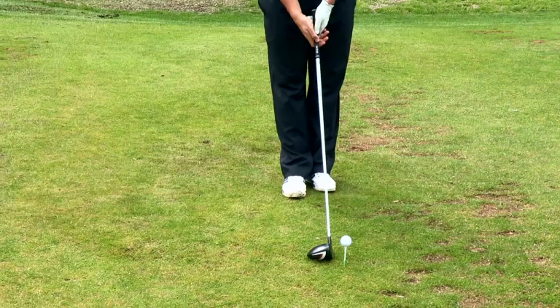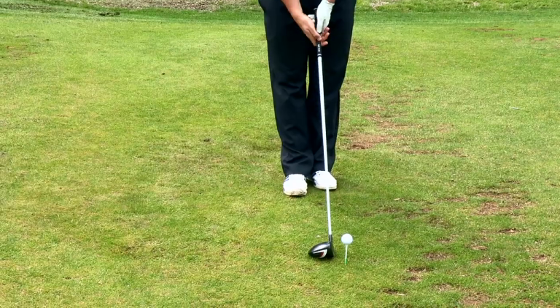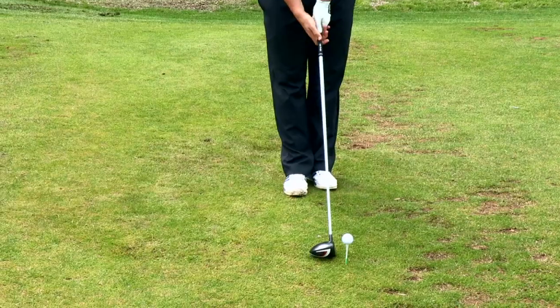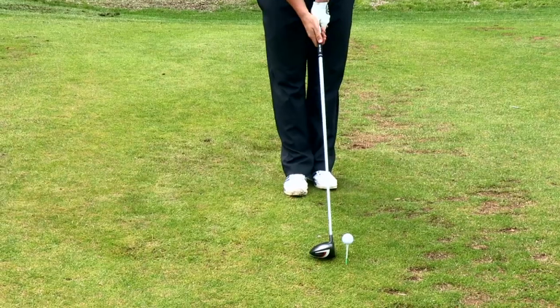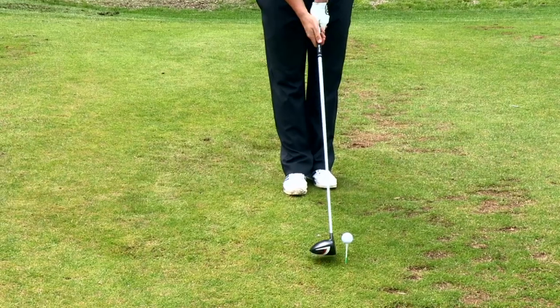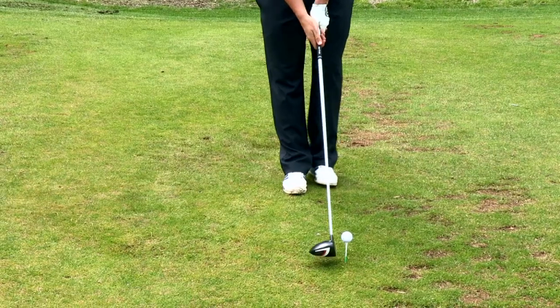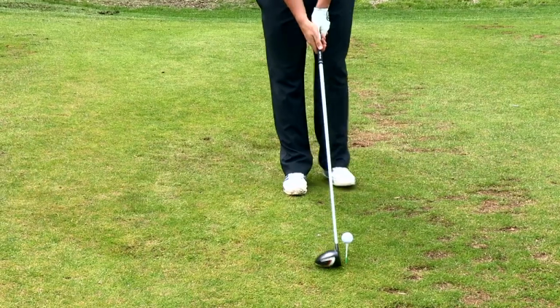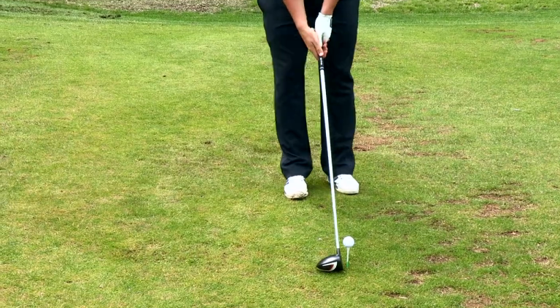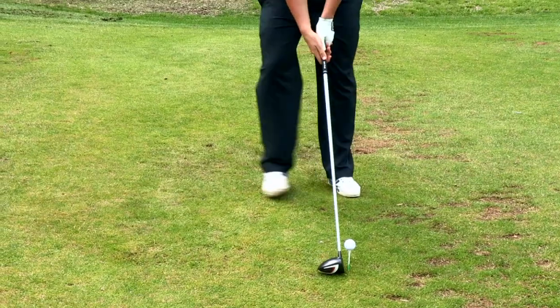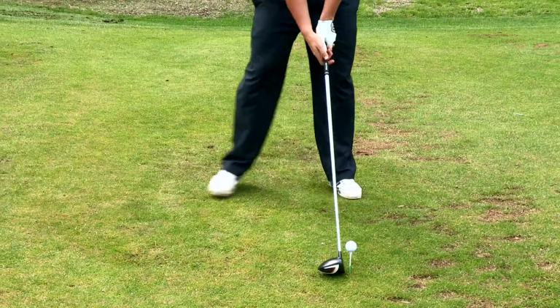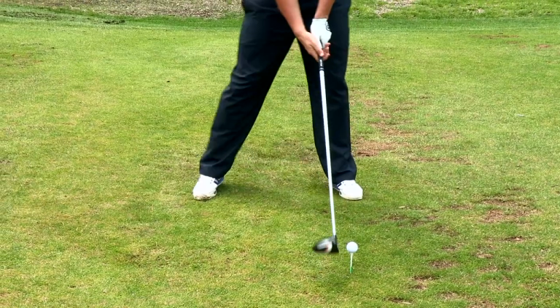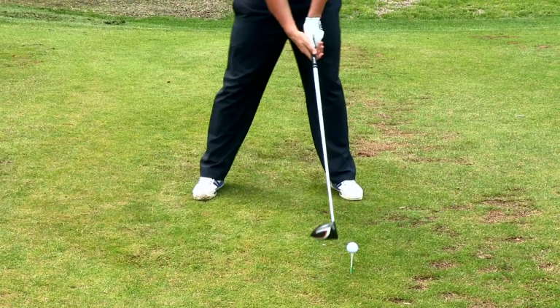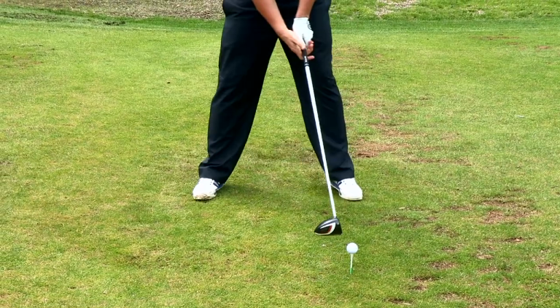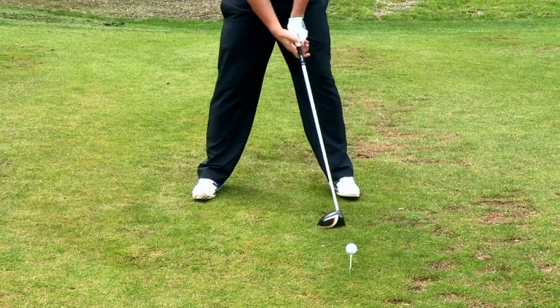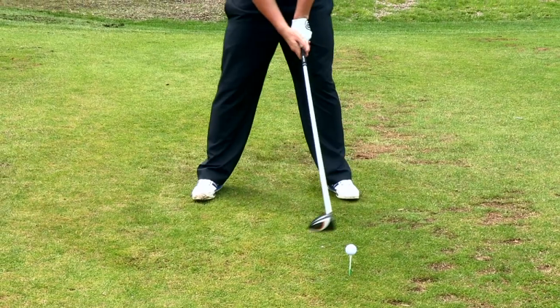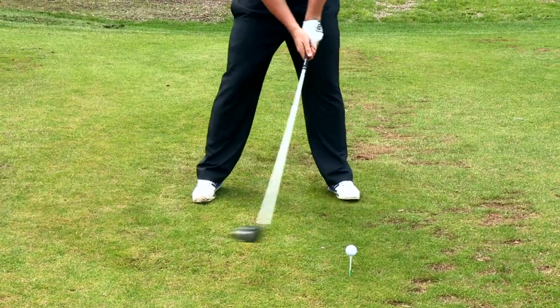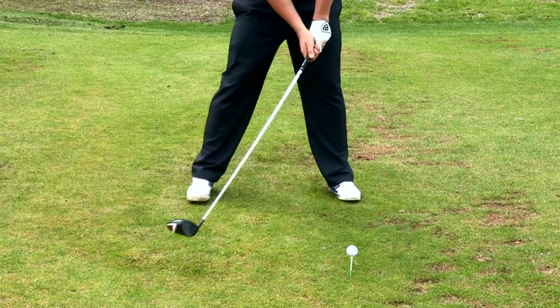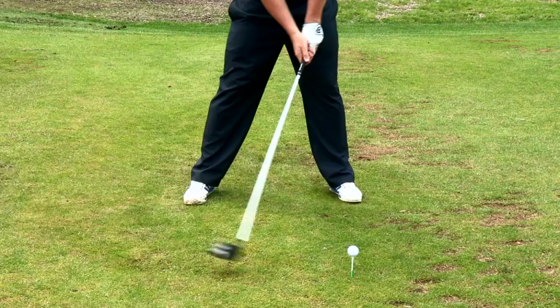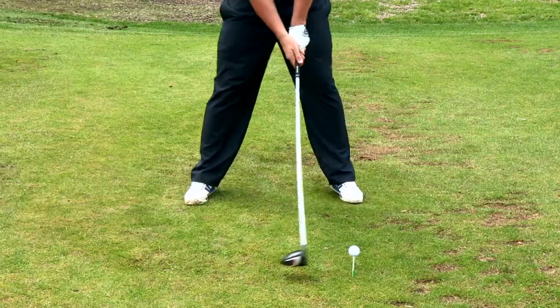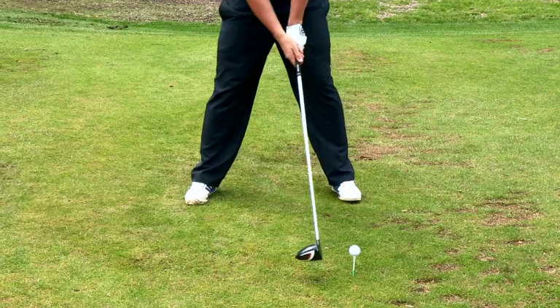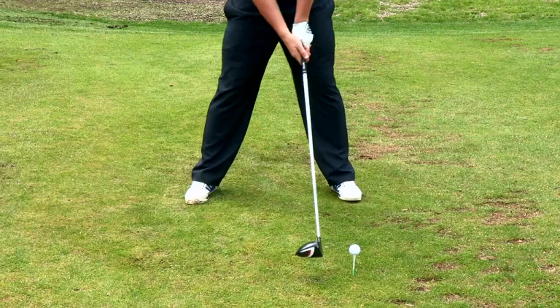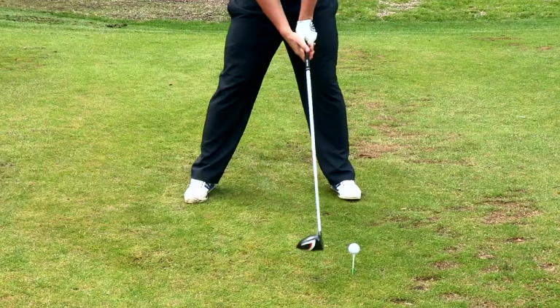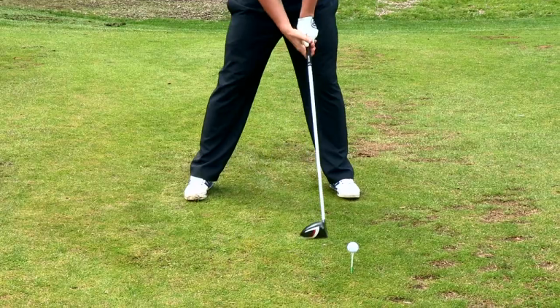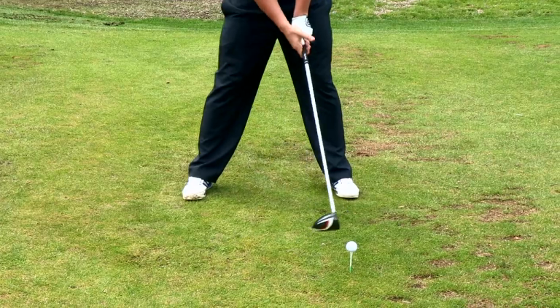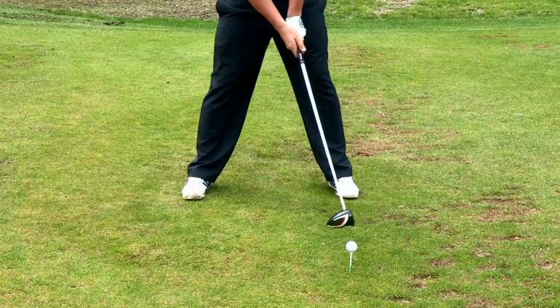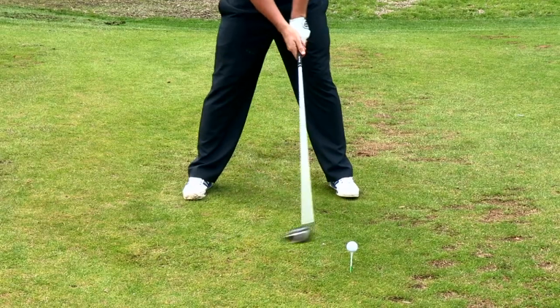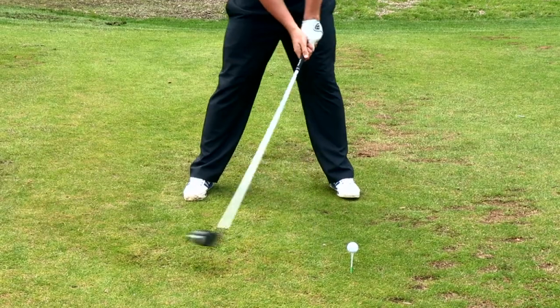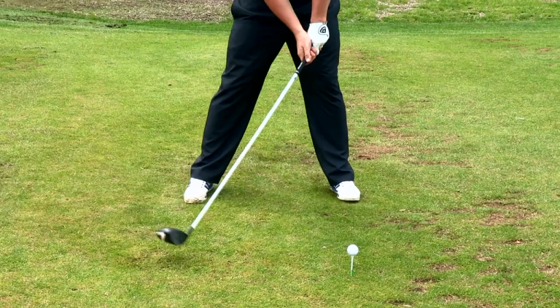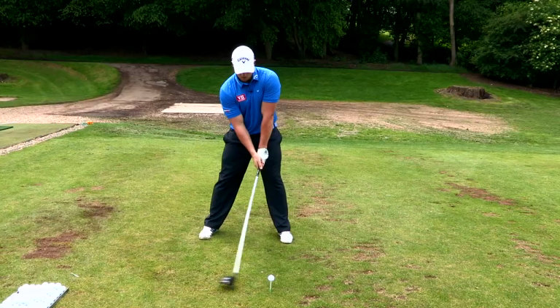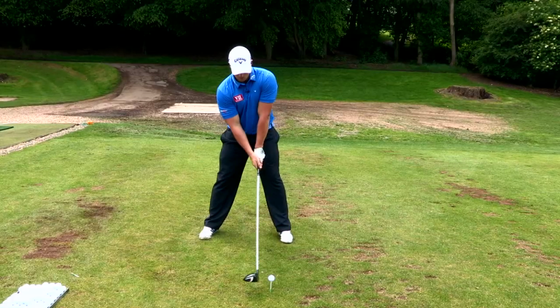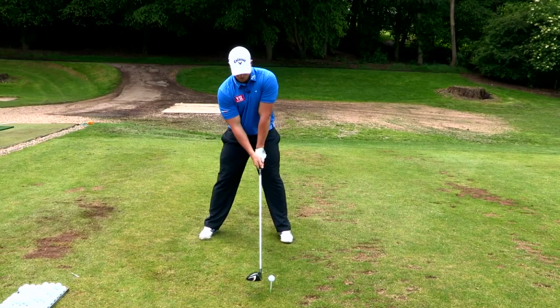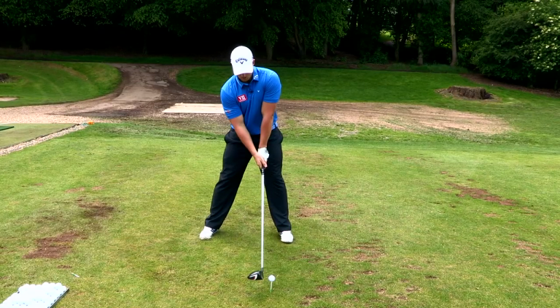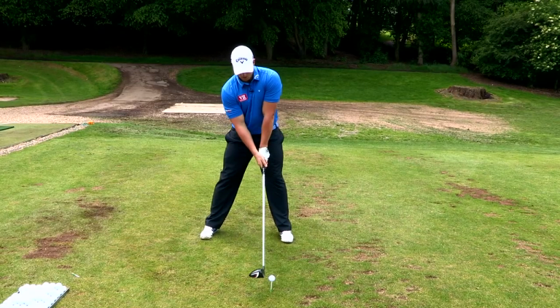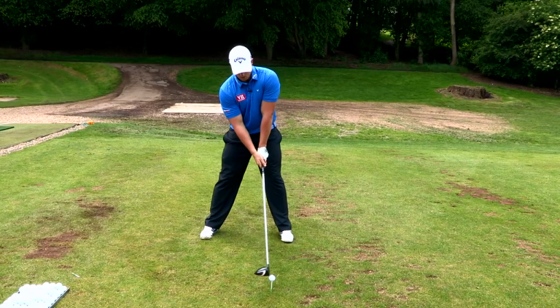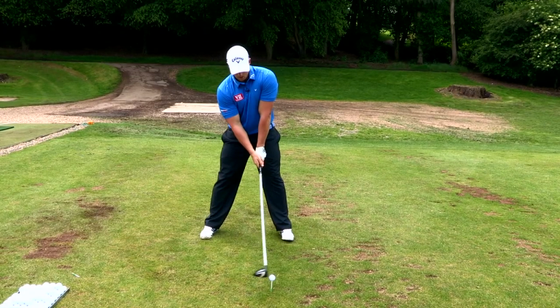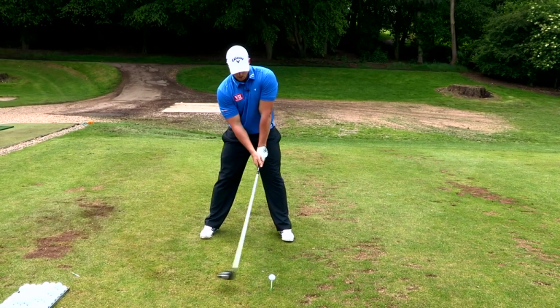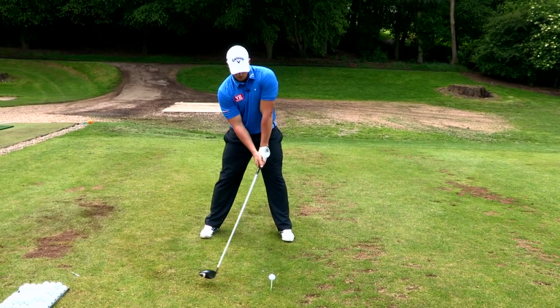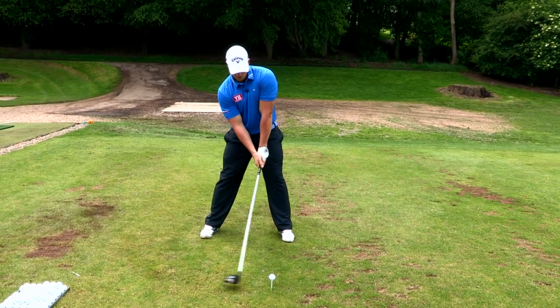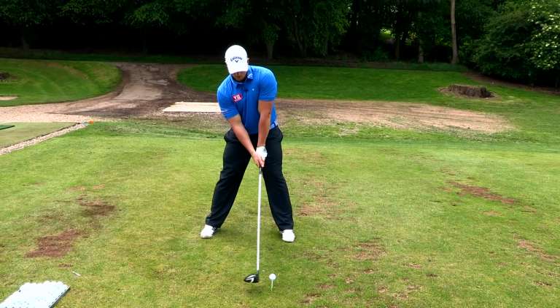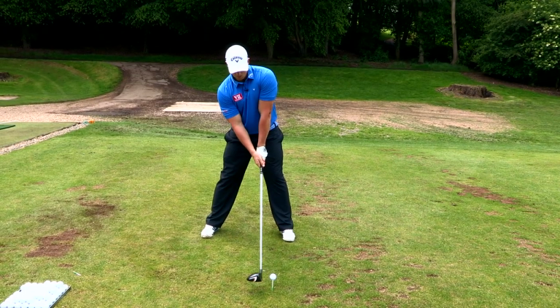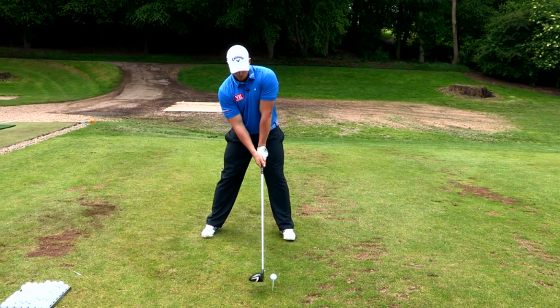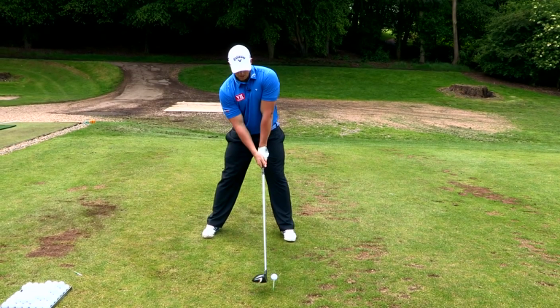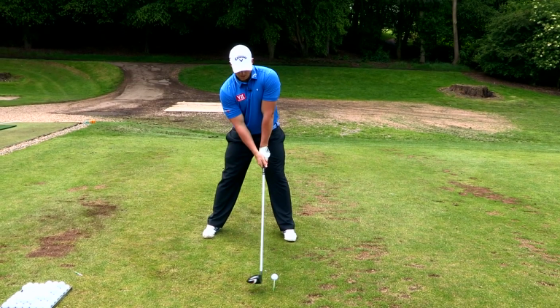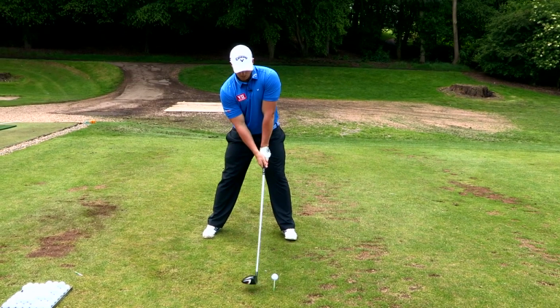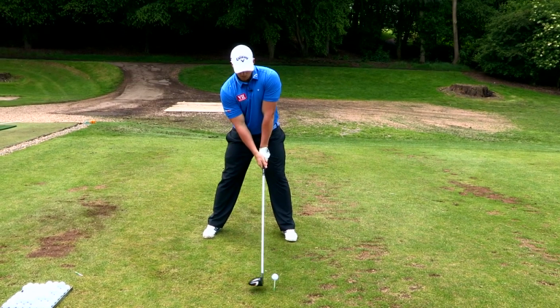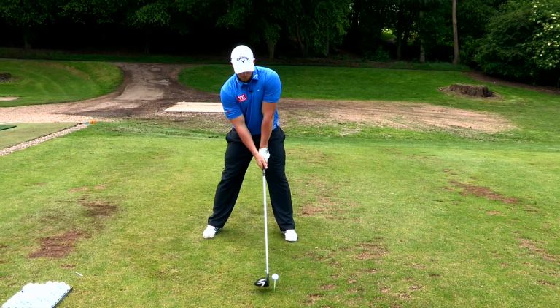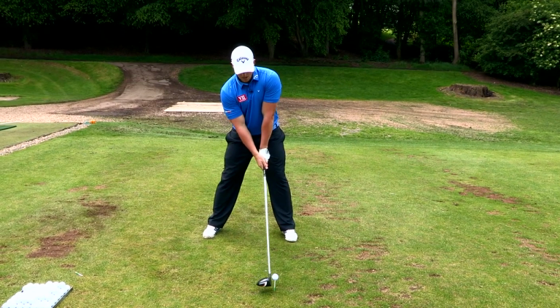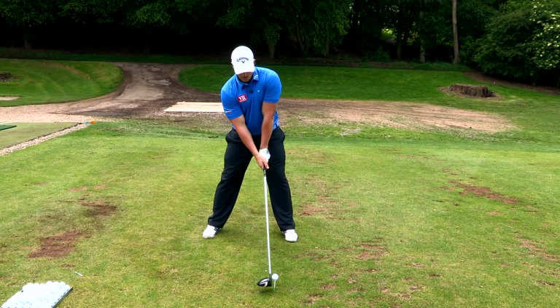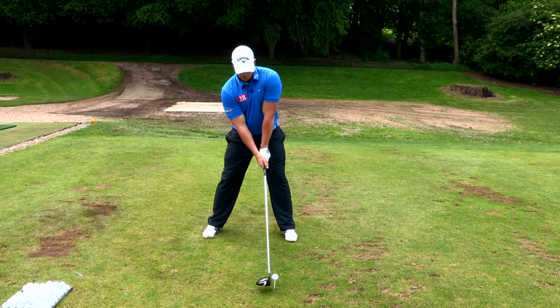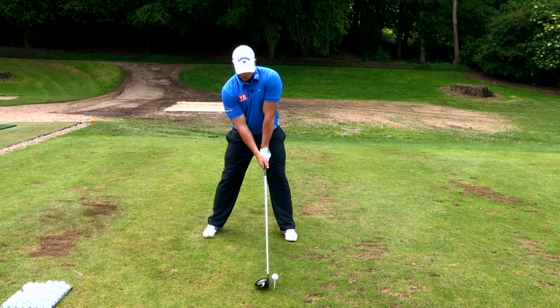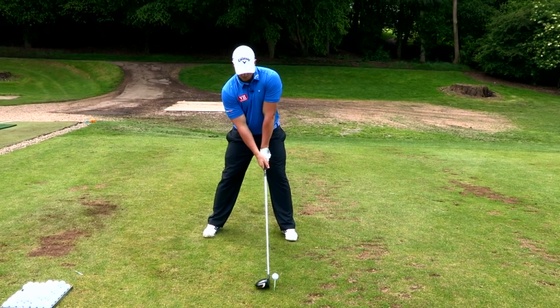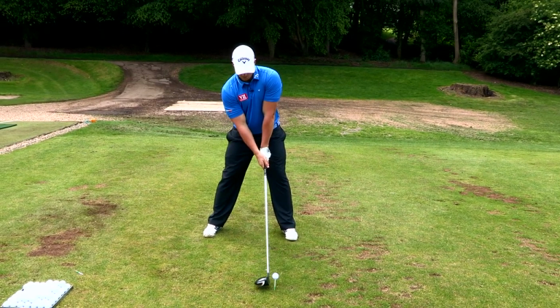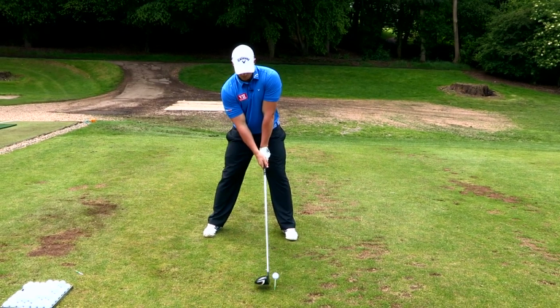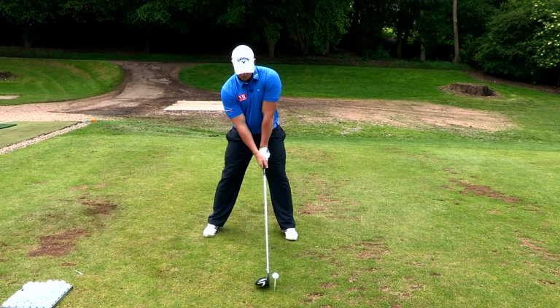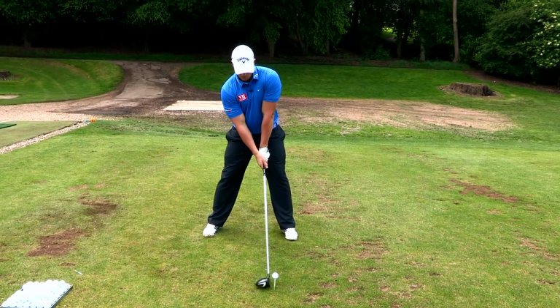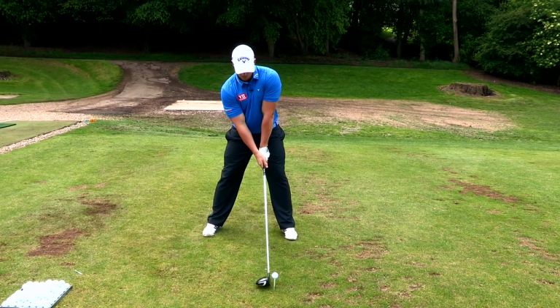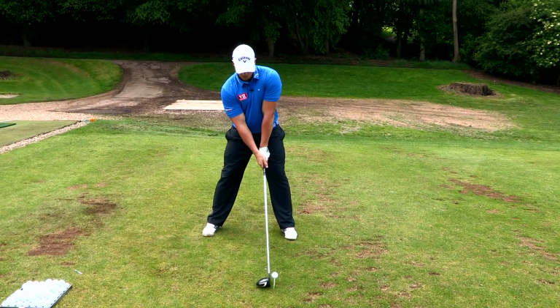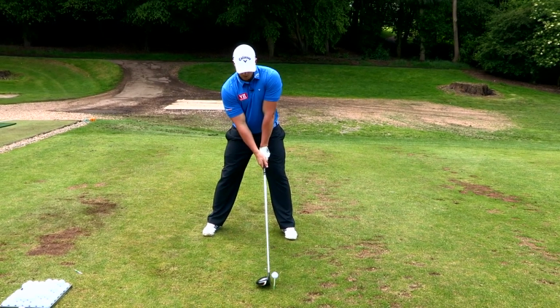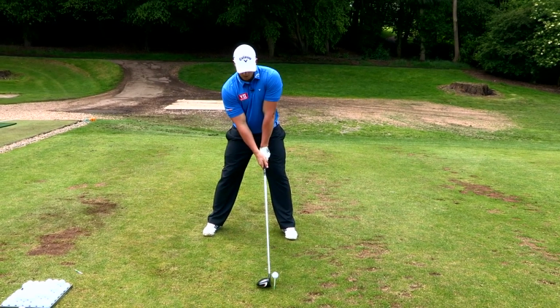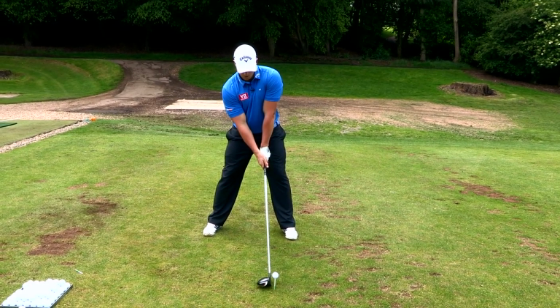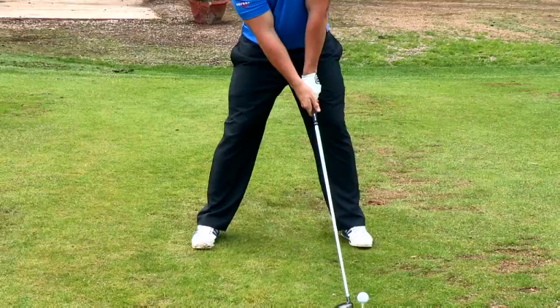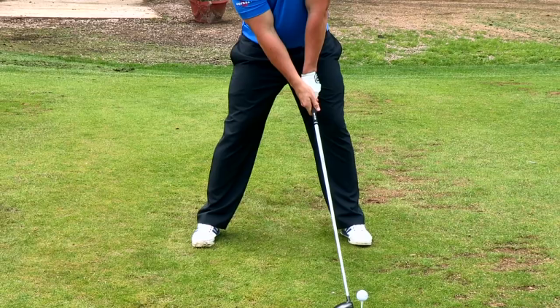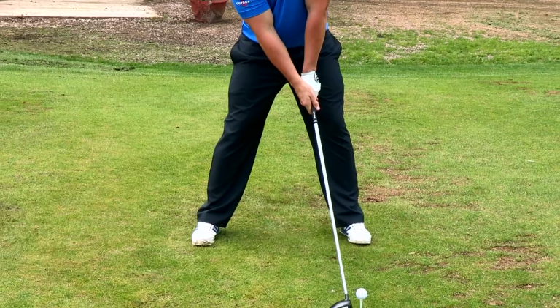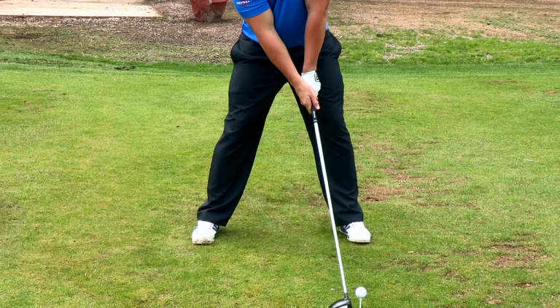So what does it look like? Ball forward in the stance, spine tilt is back, and then drive away.